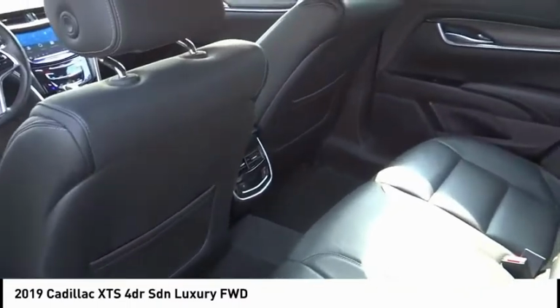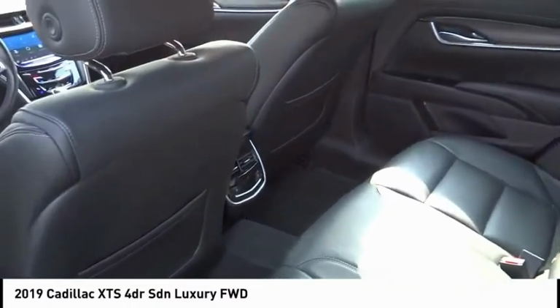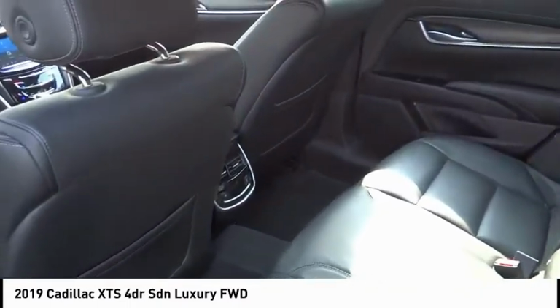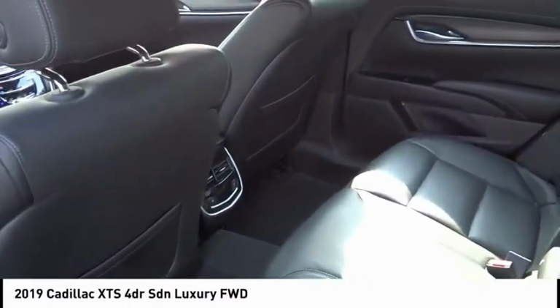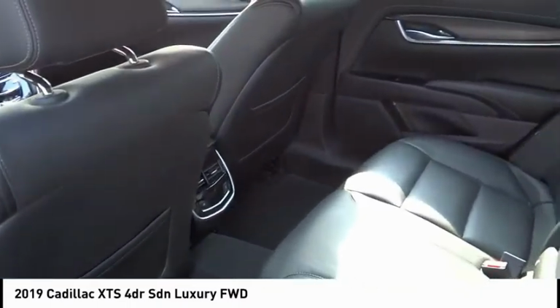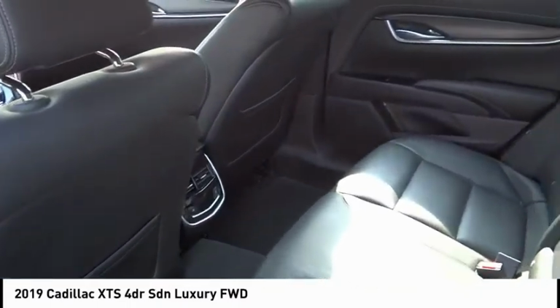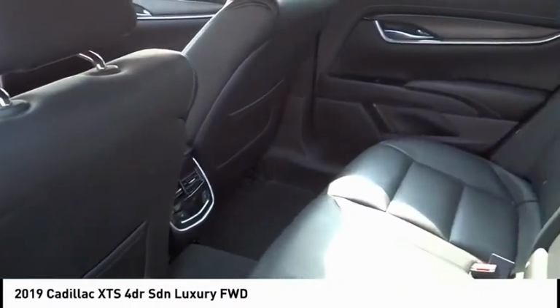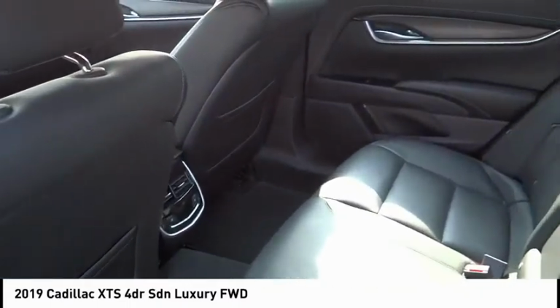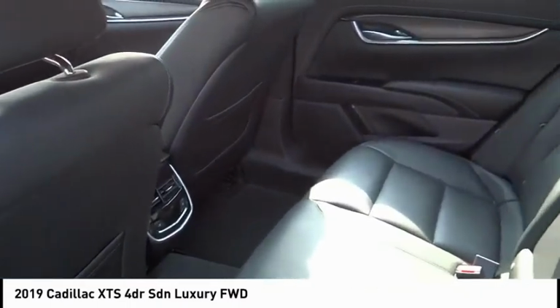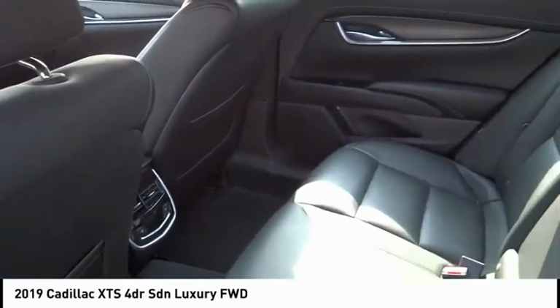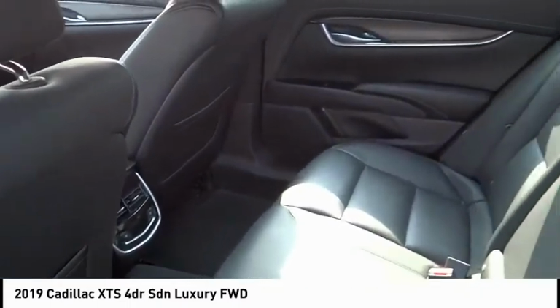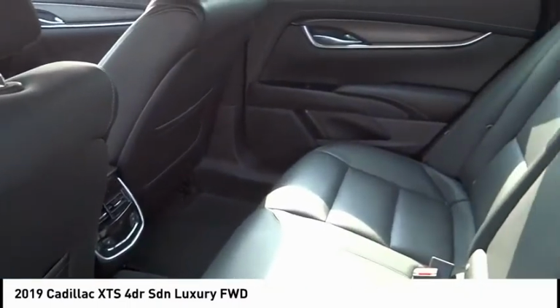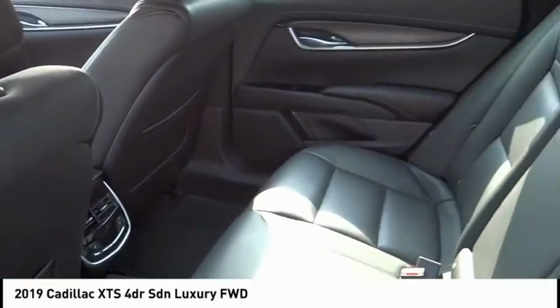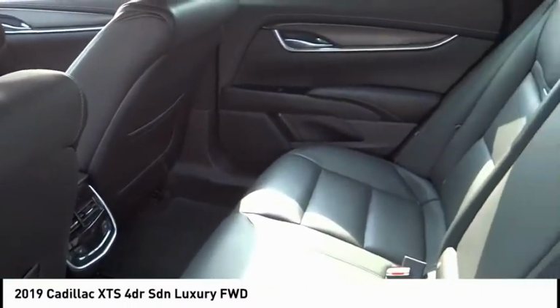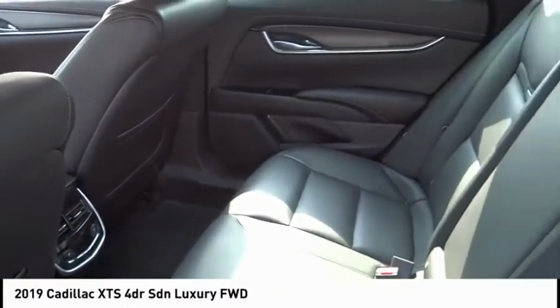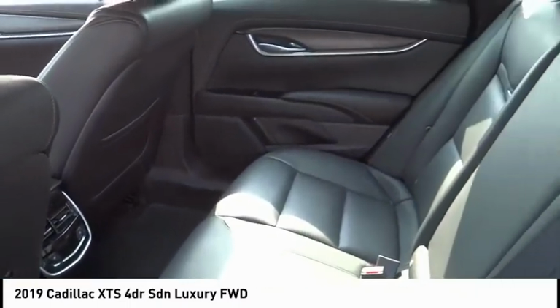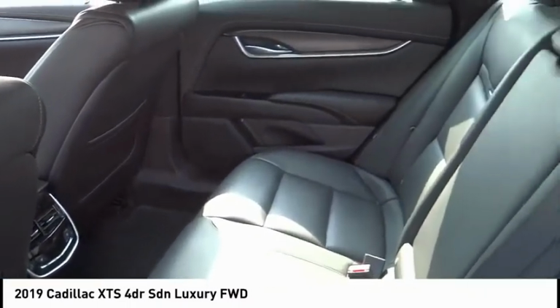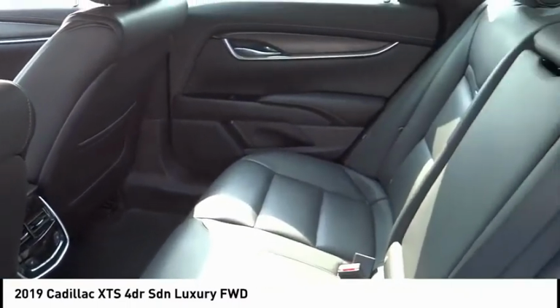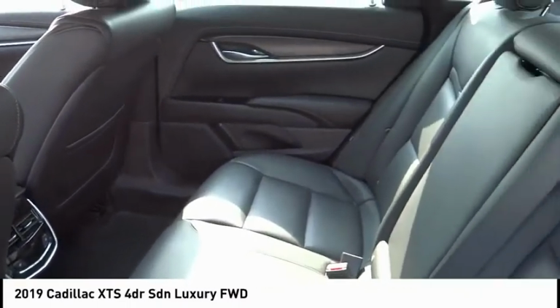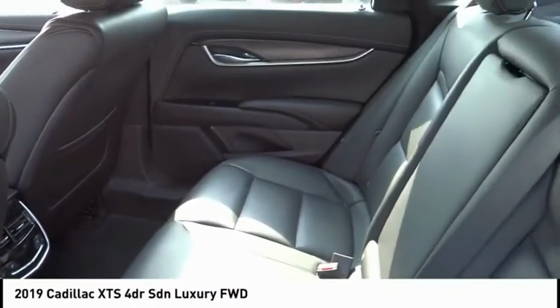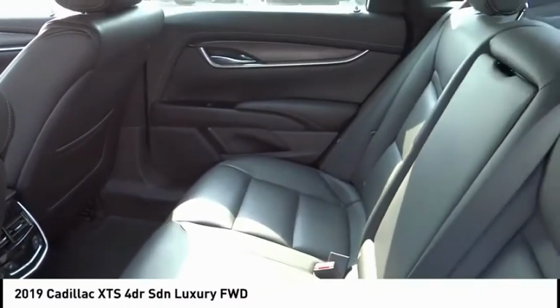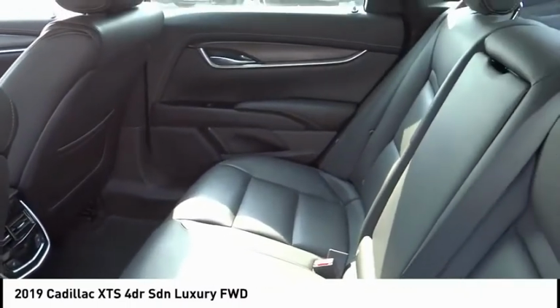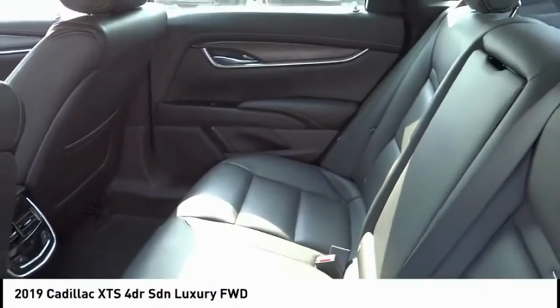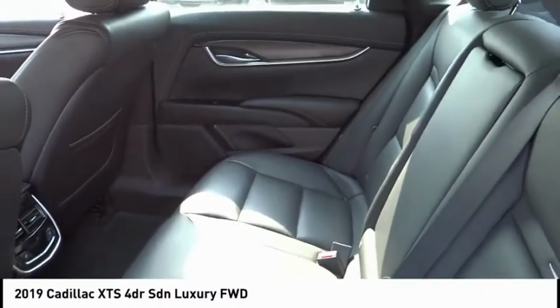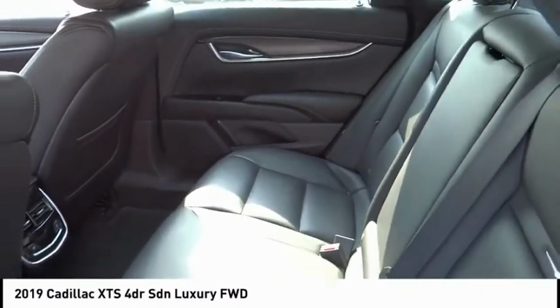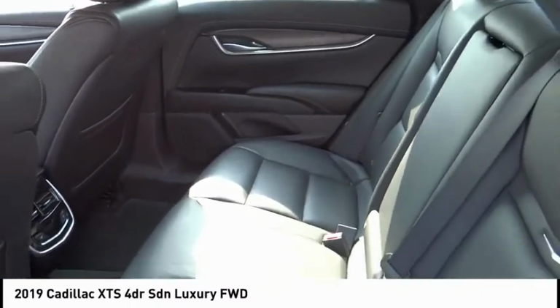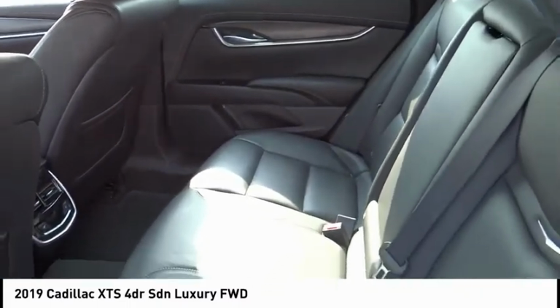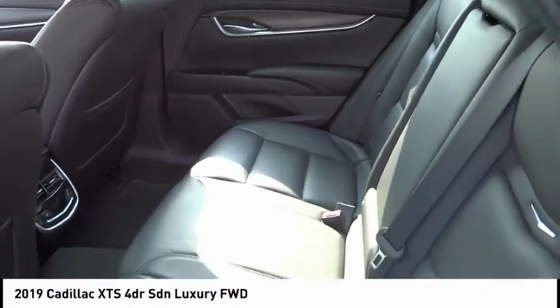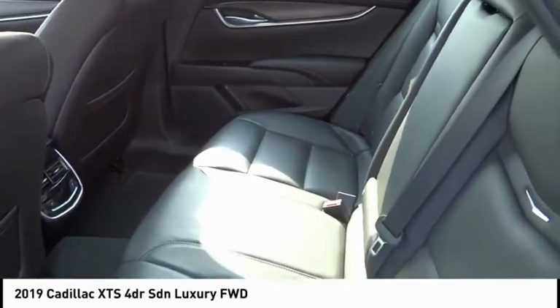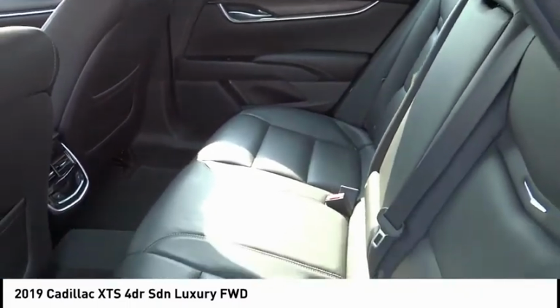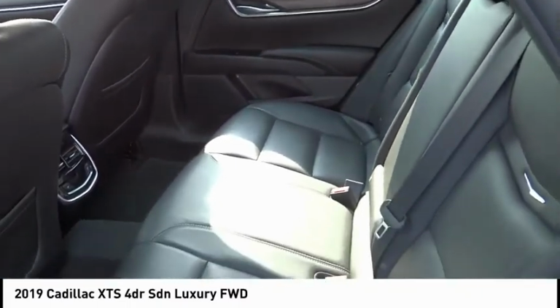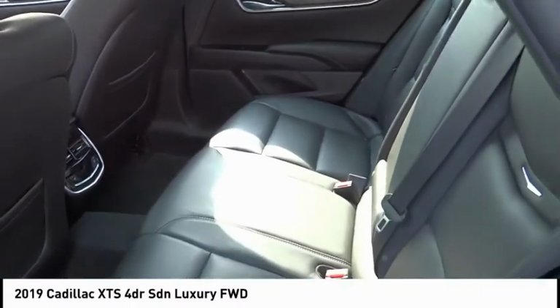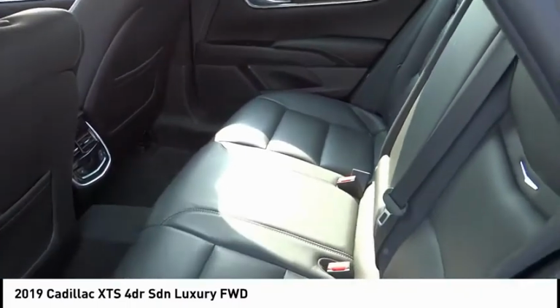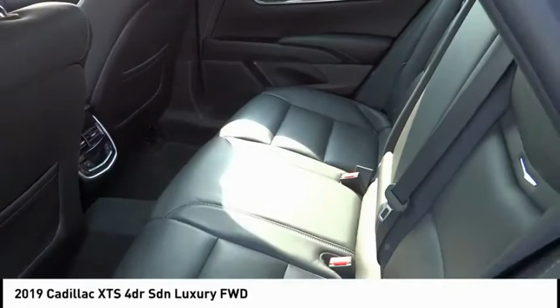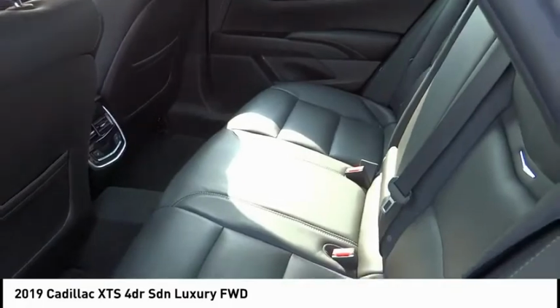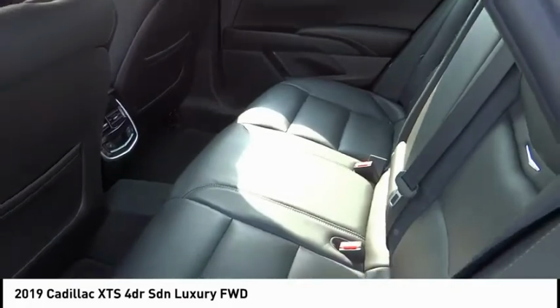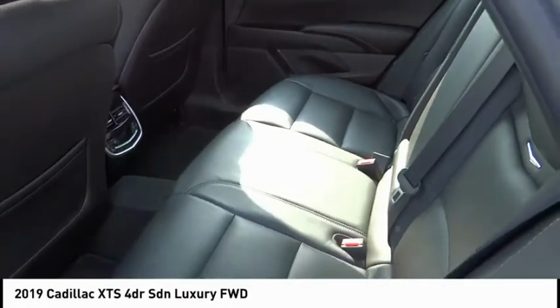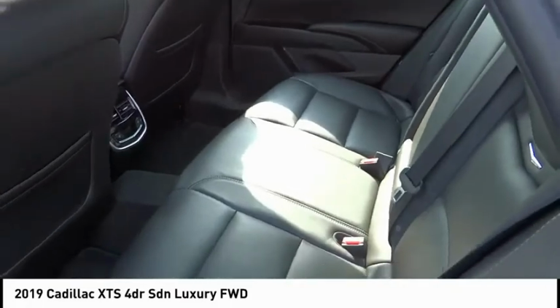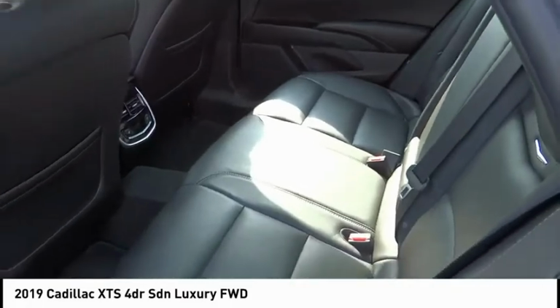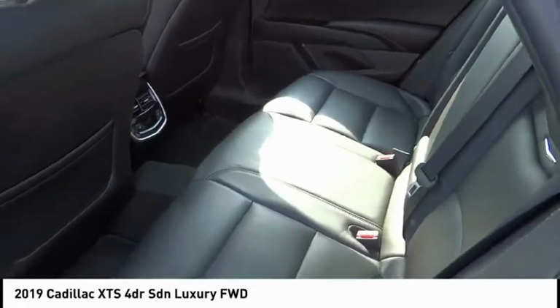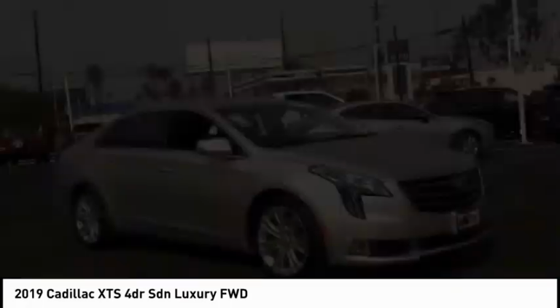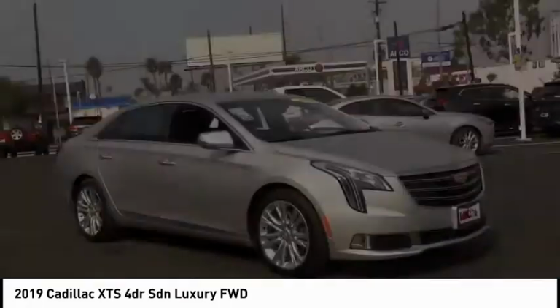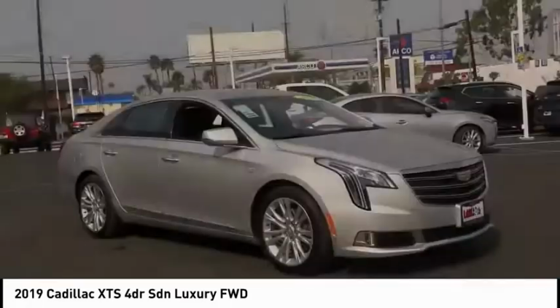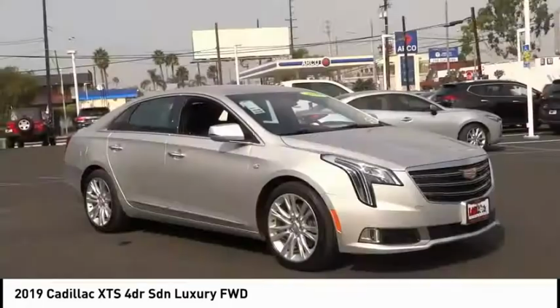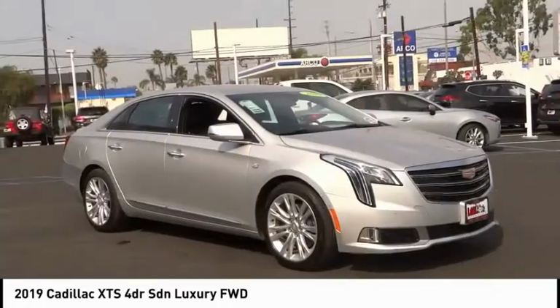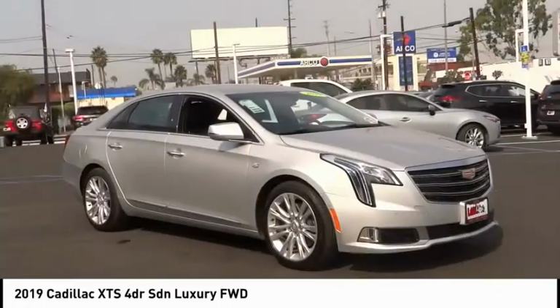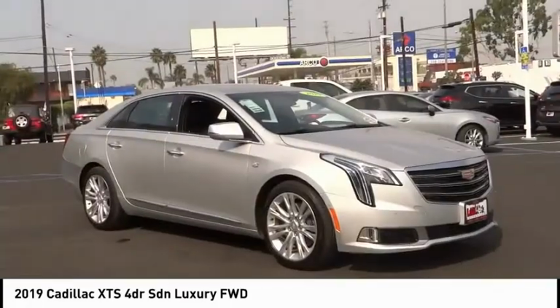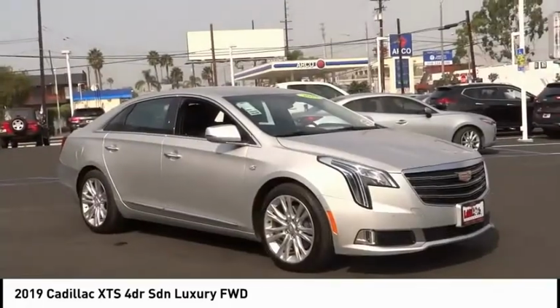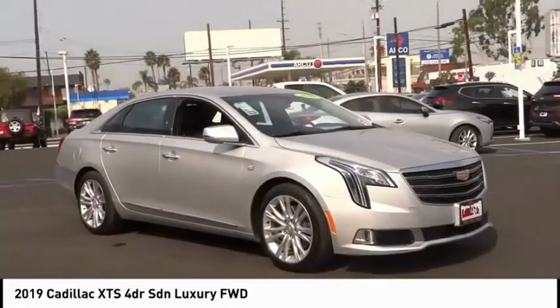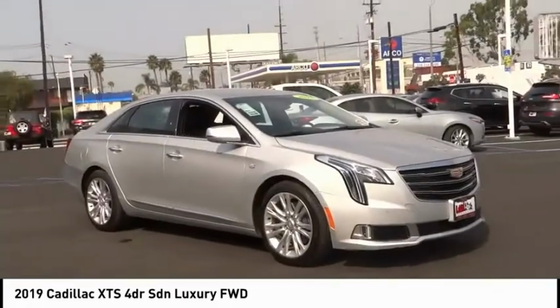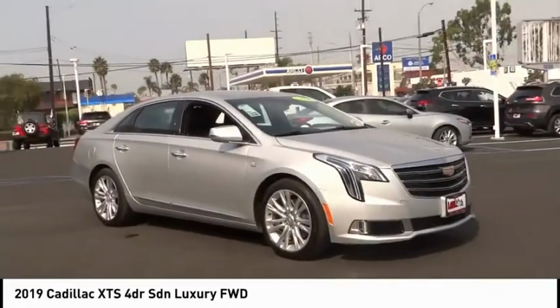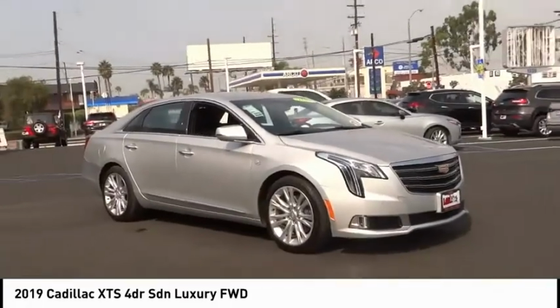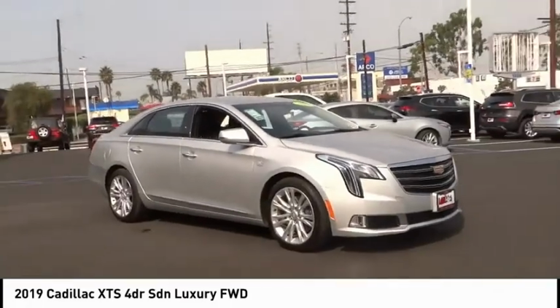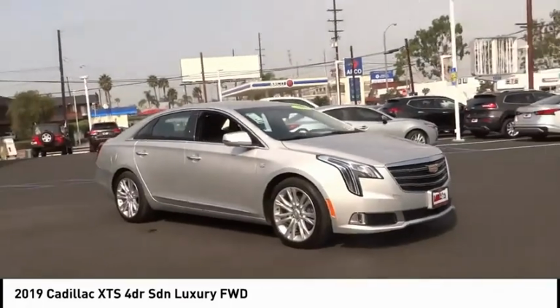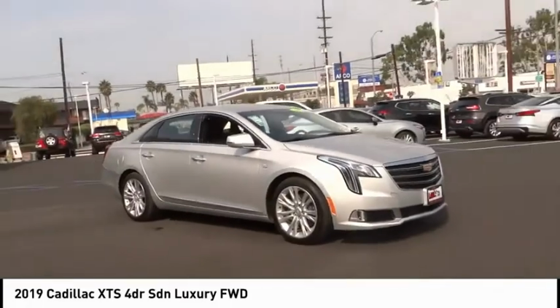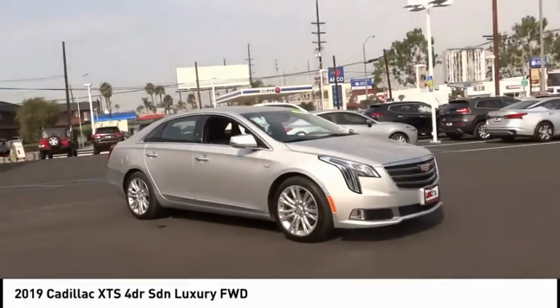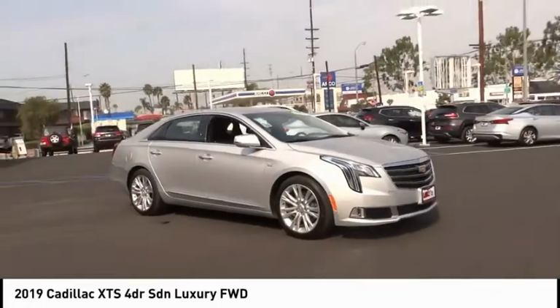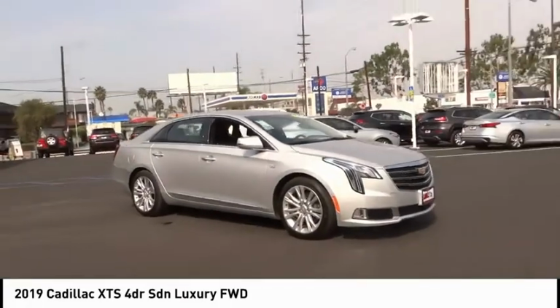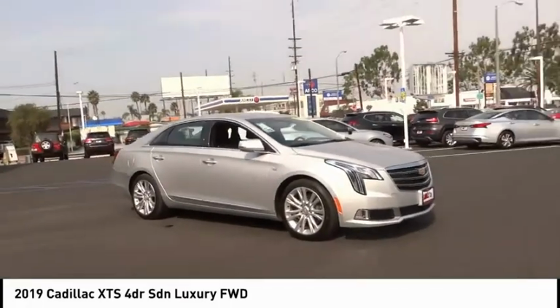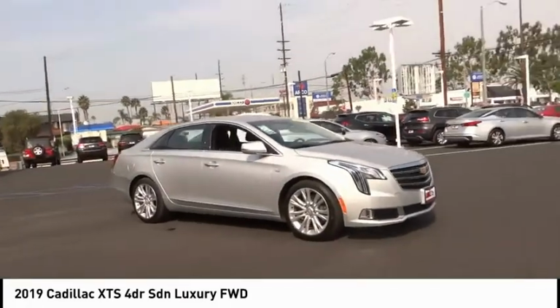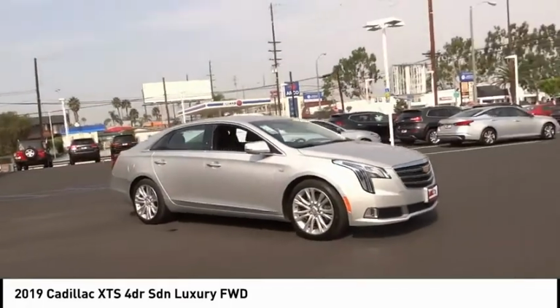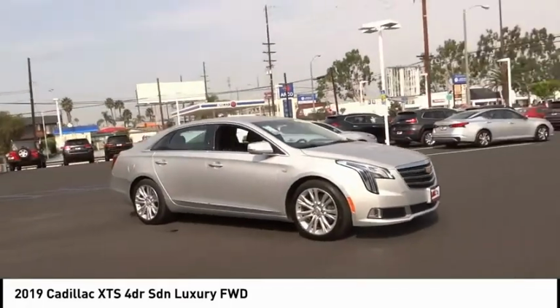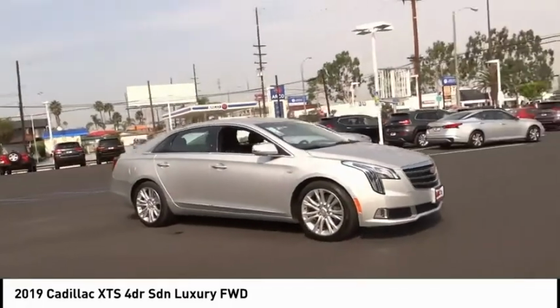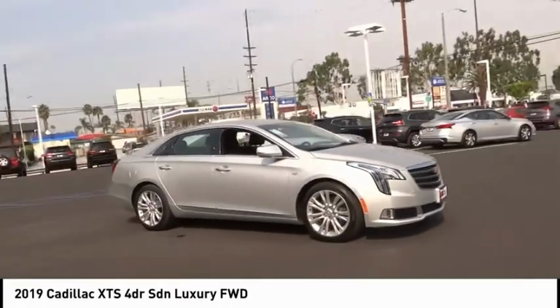It is a full-size luxury cruiser, a pleasant ride for any category. This vehicle has less than 25,000 miles.